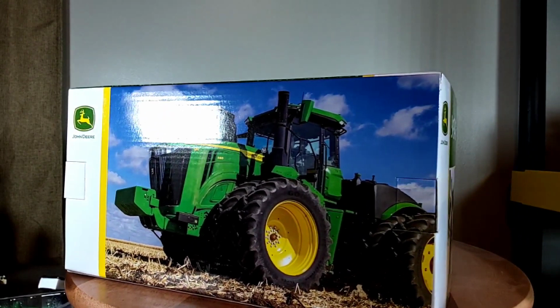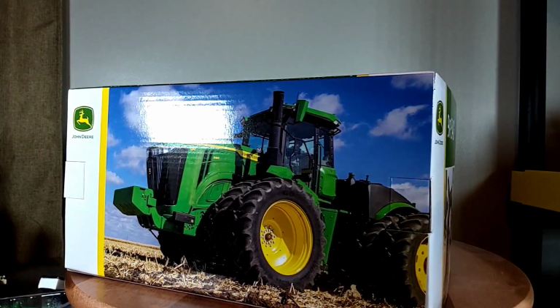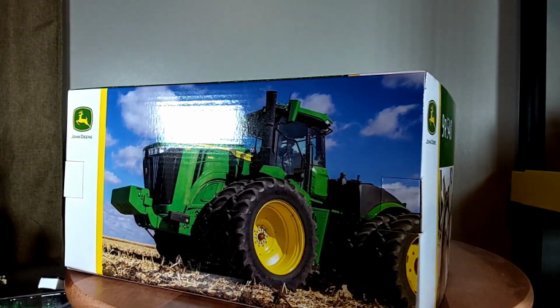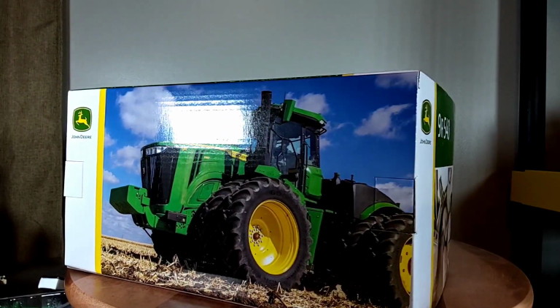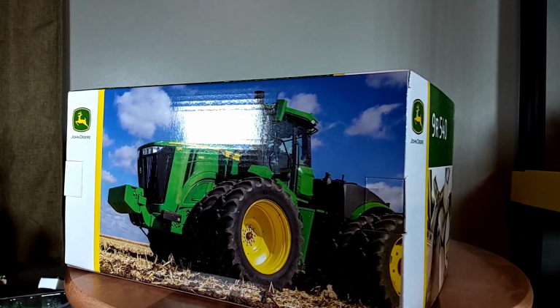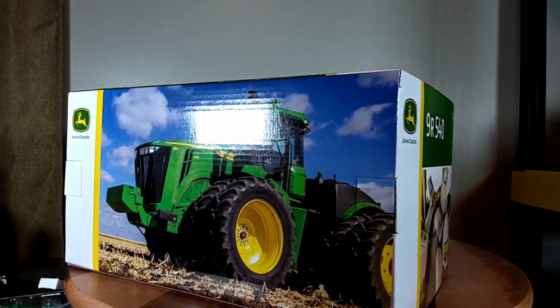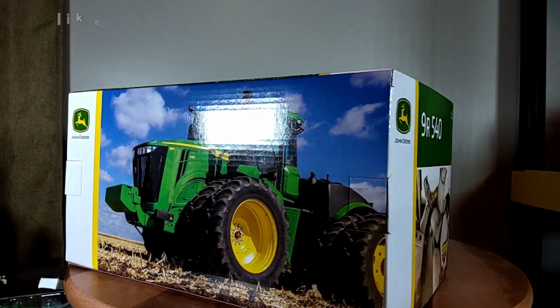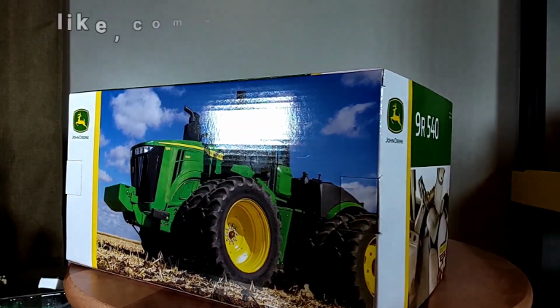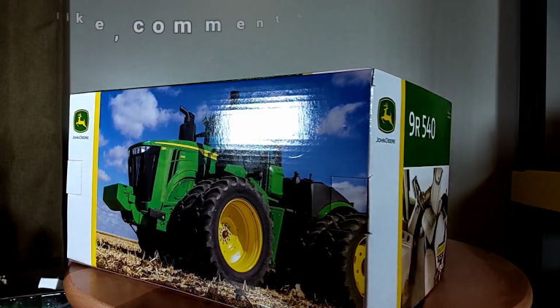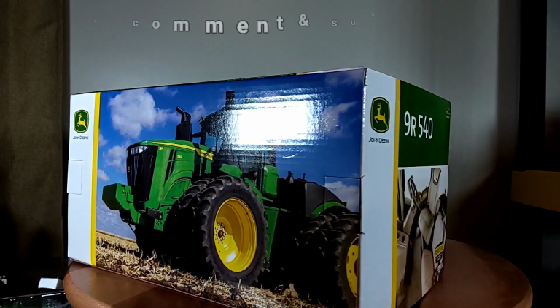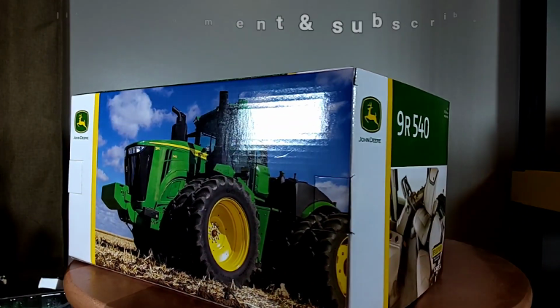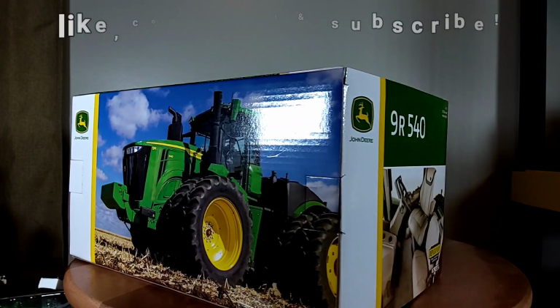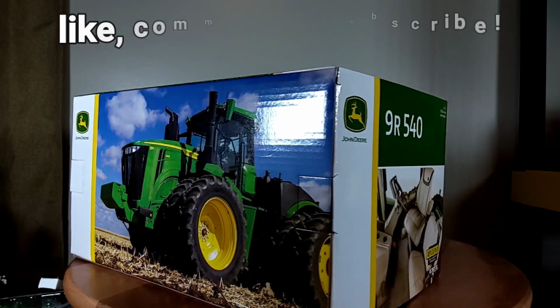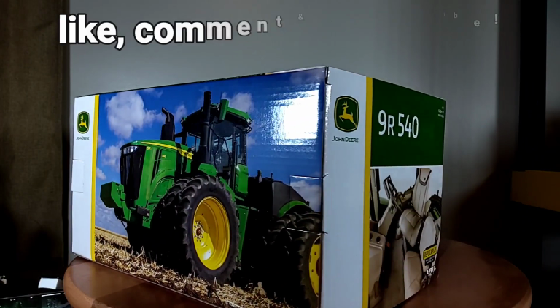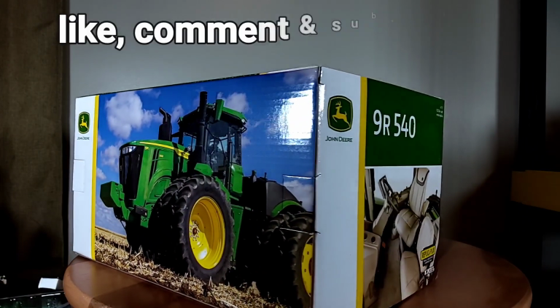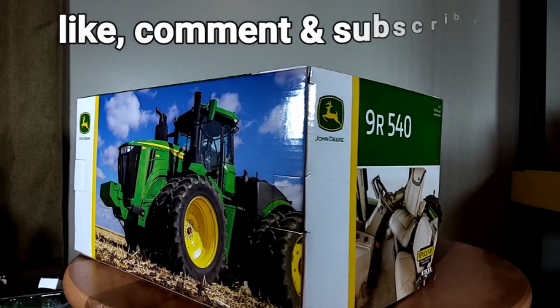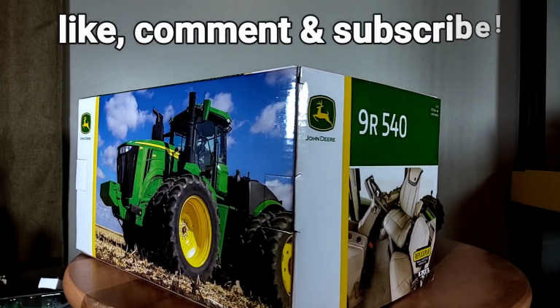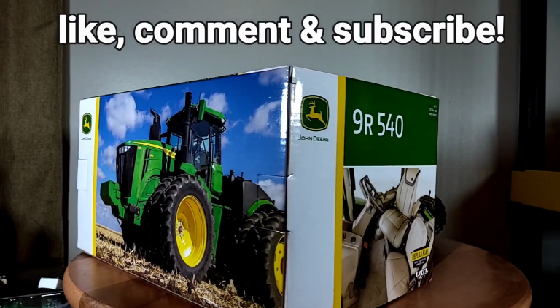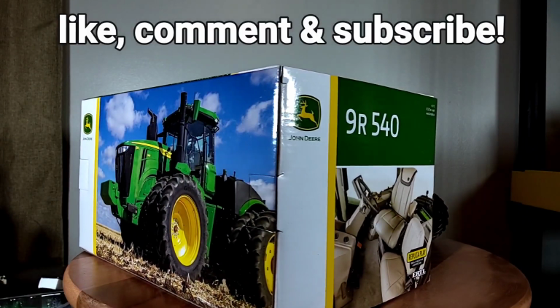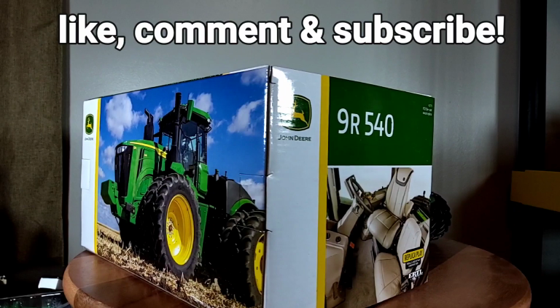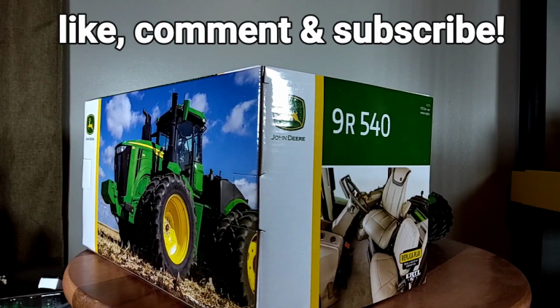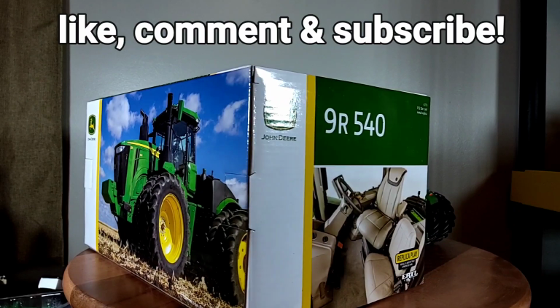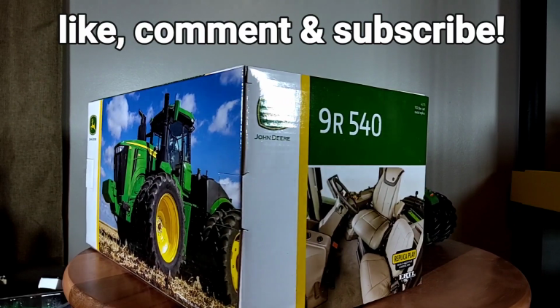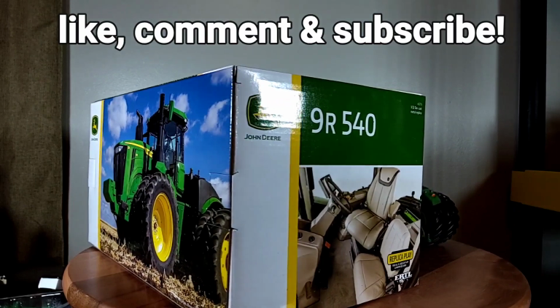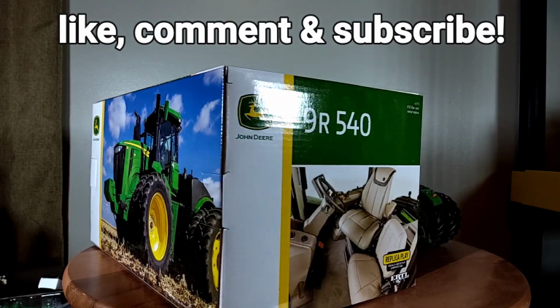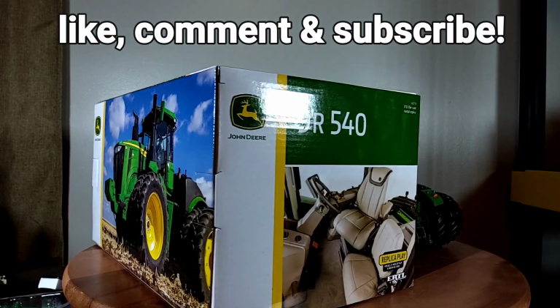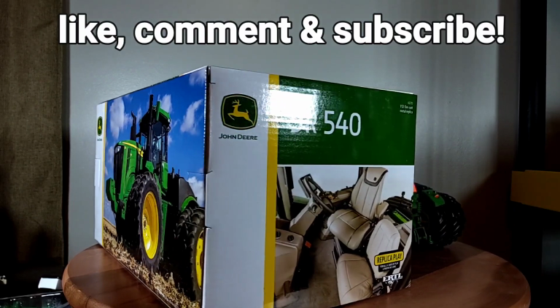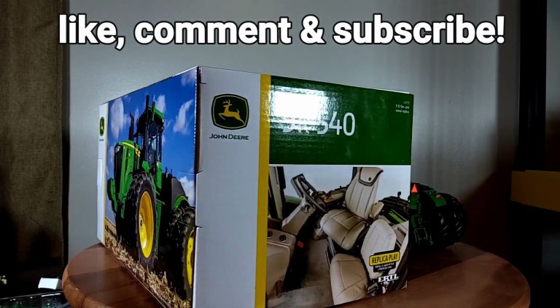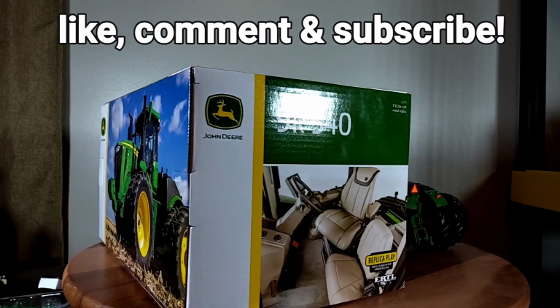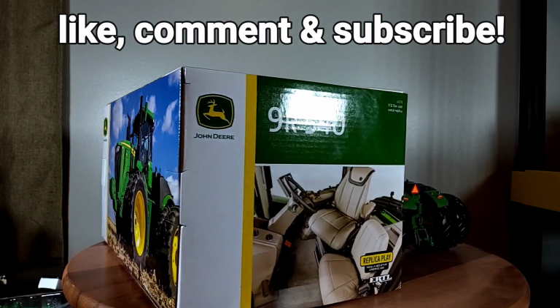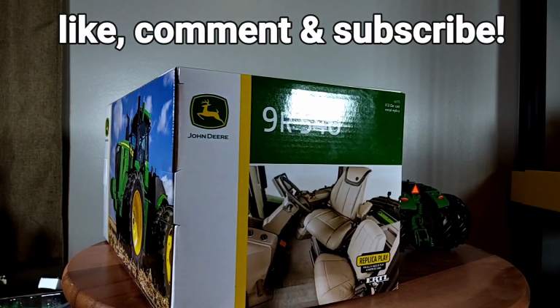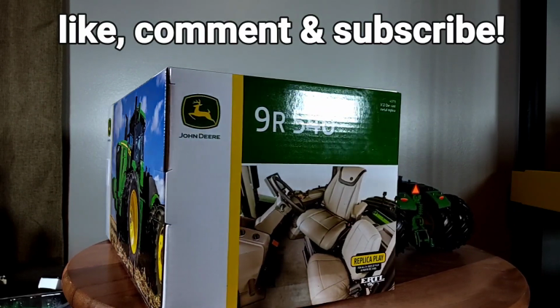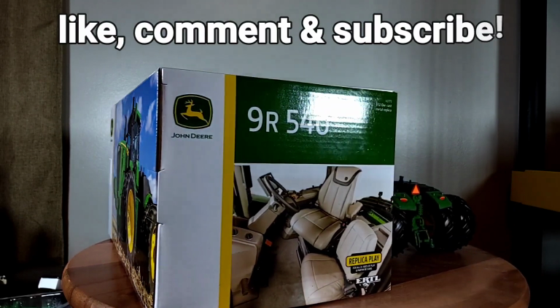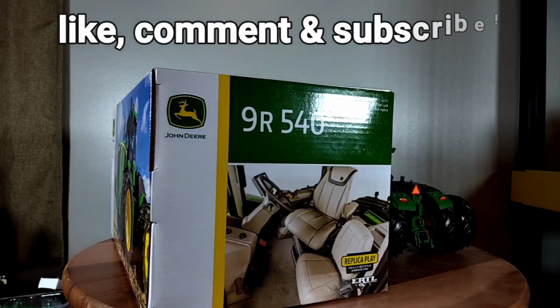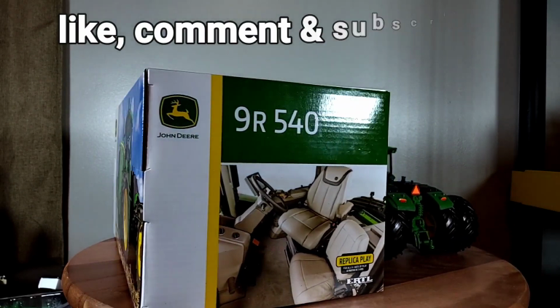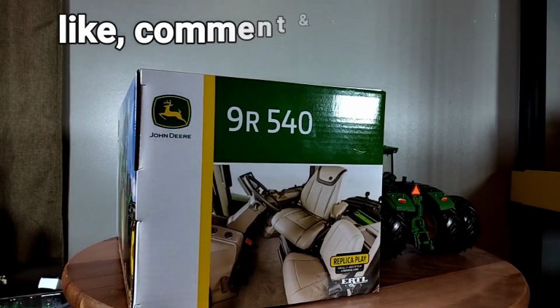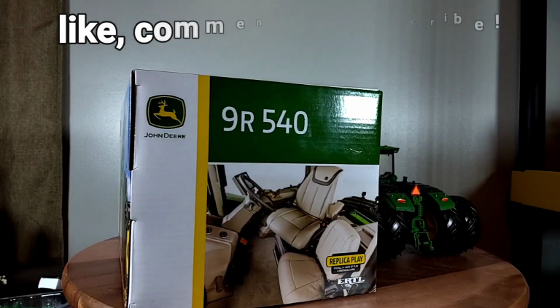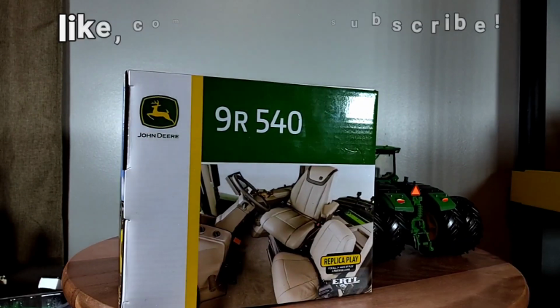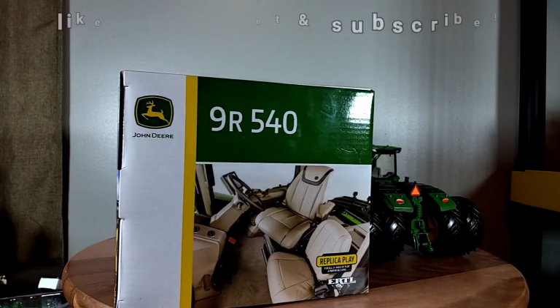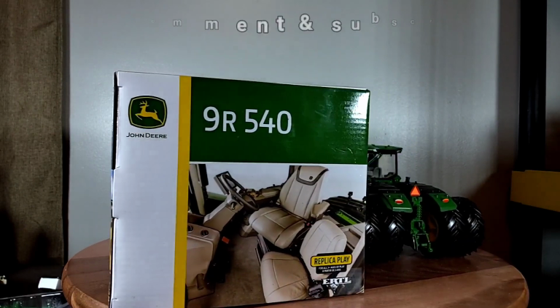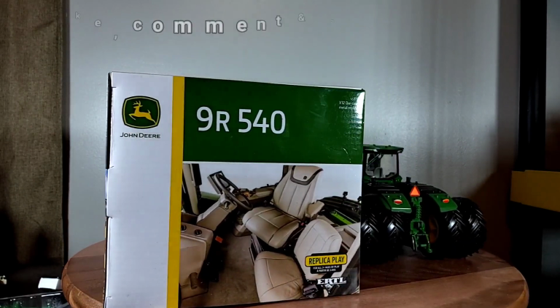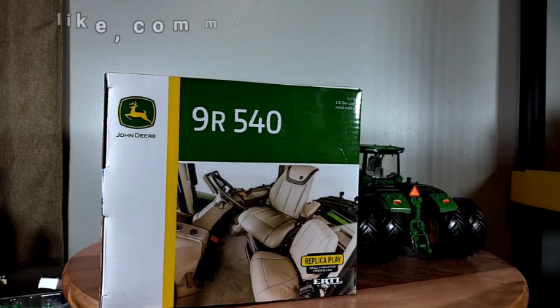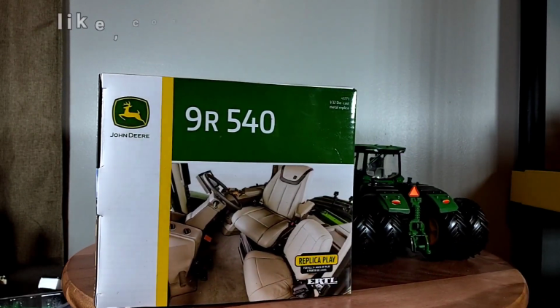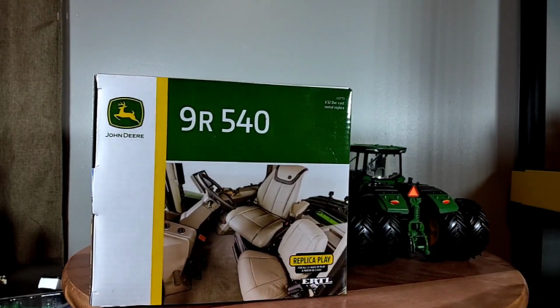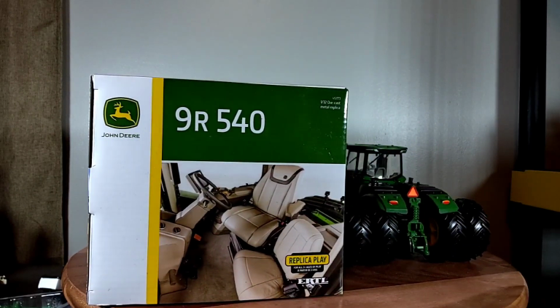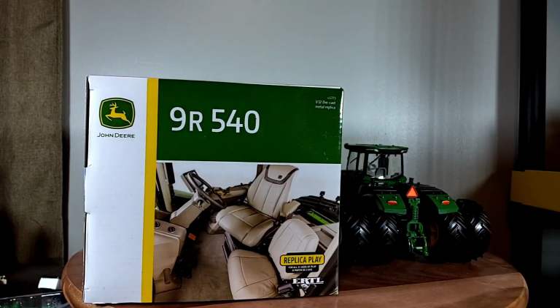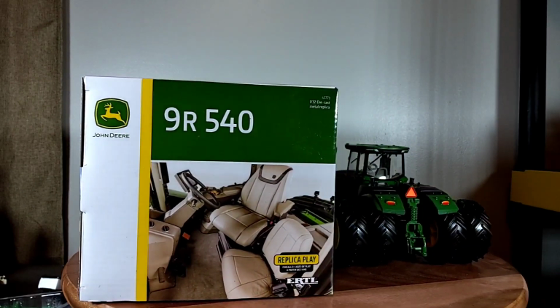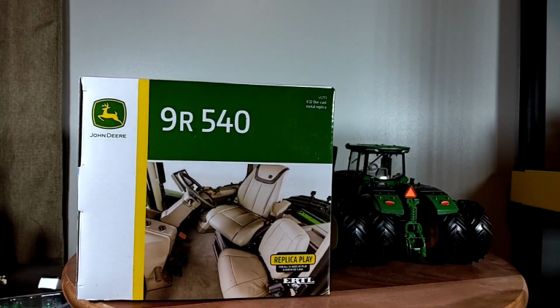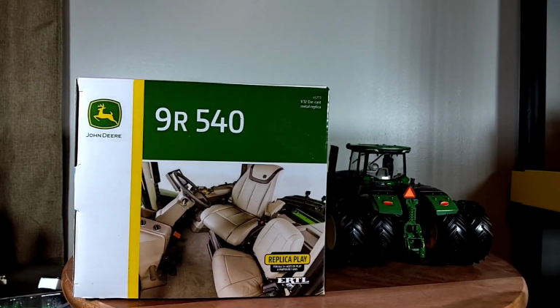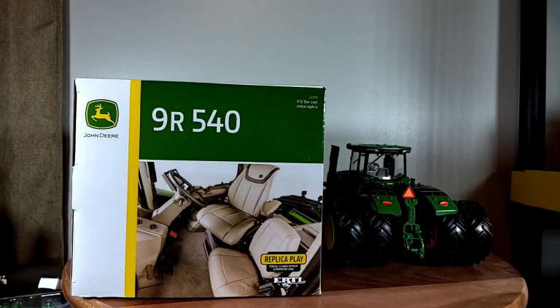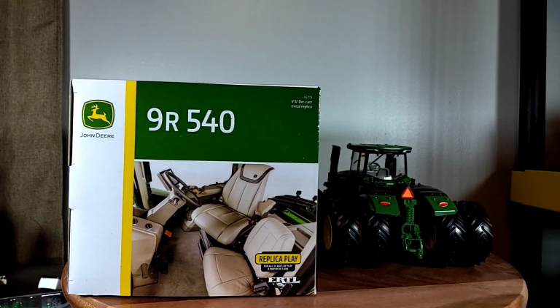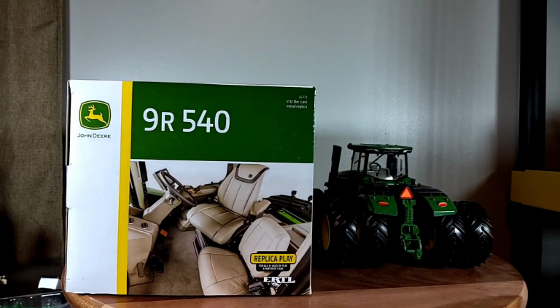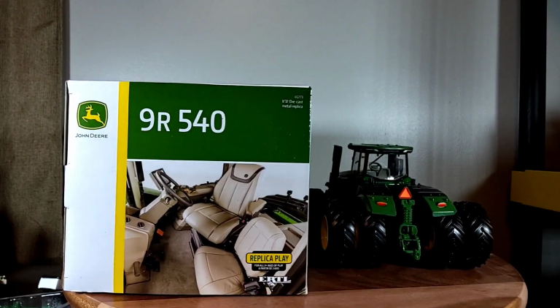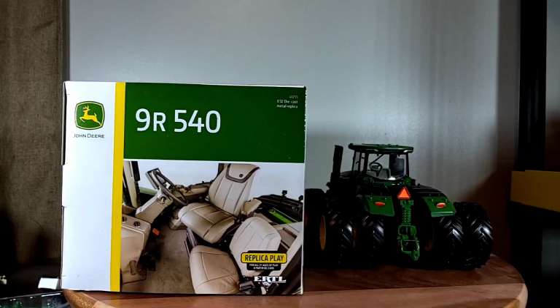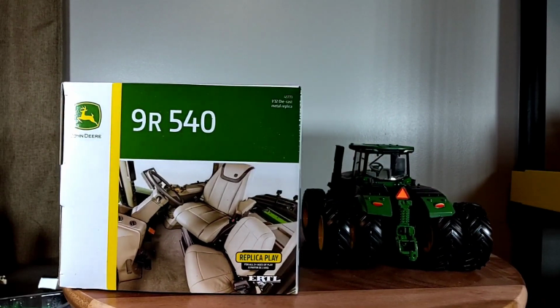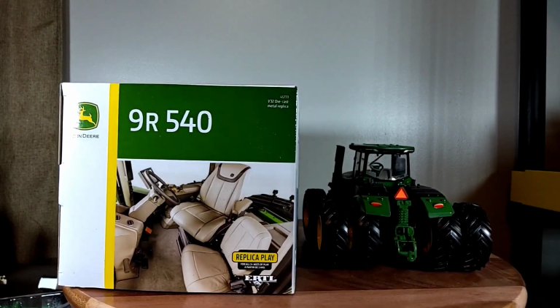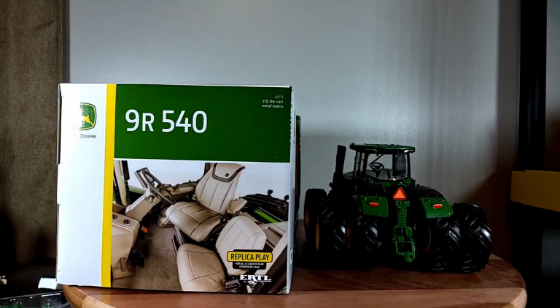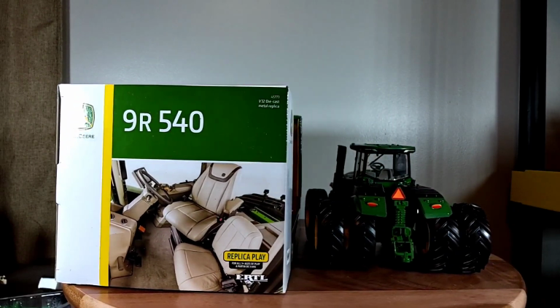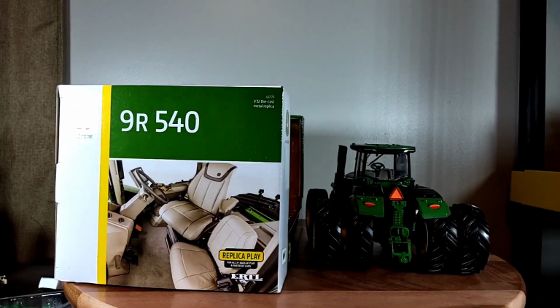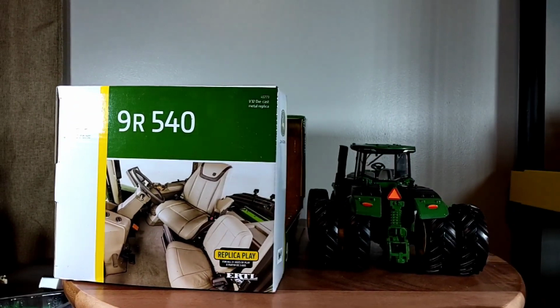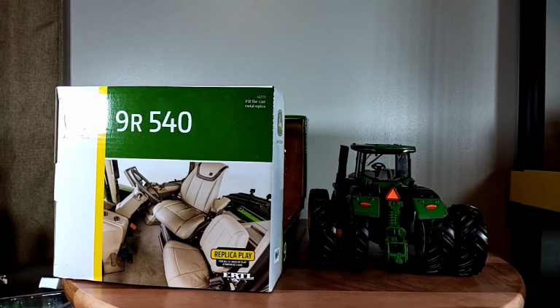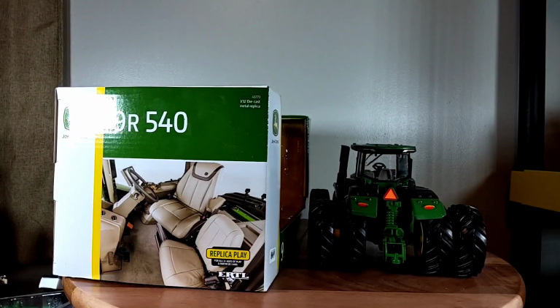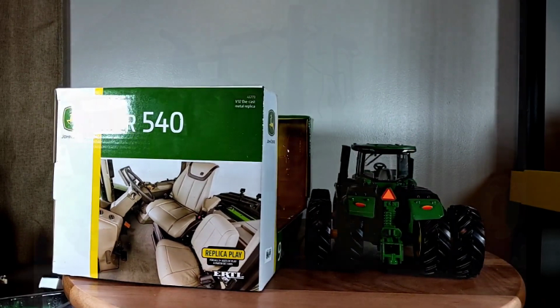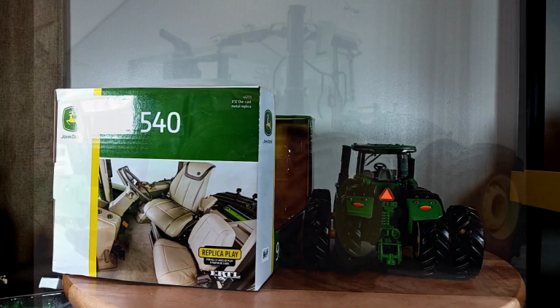Alright everyone, I'm going to close out the video. Want to thank everyone that tunes in. This is Phil for Replicas of the Past — y'all have a blessed day, we'll talk again soon.